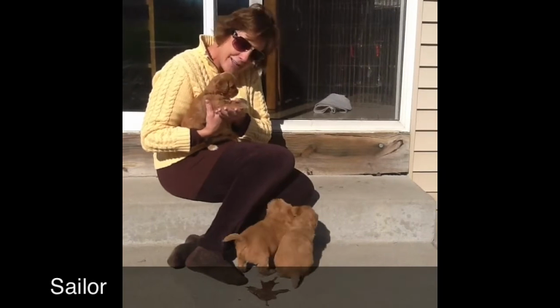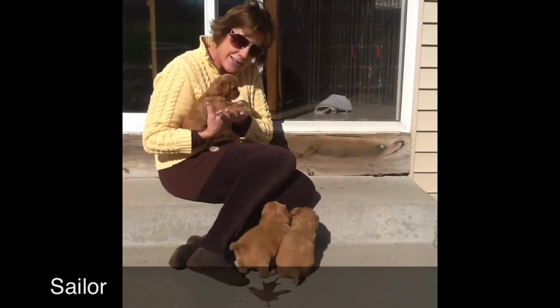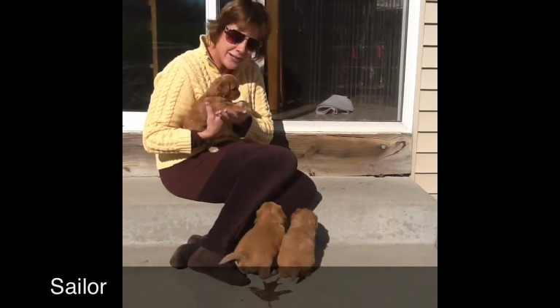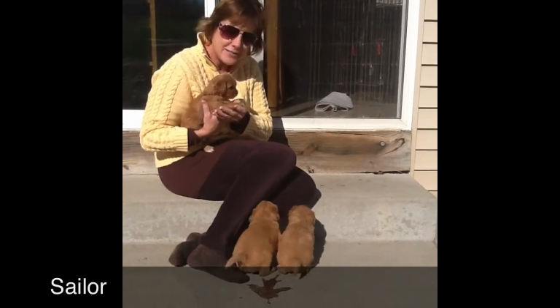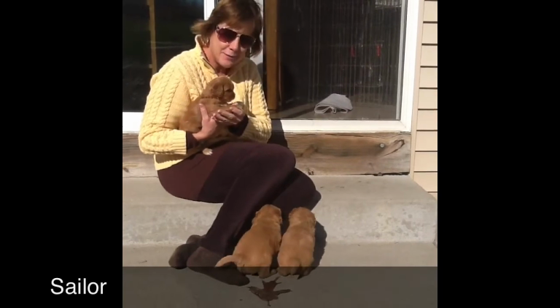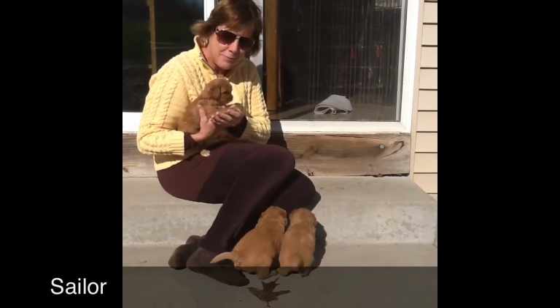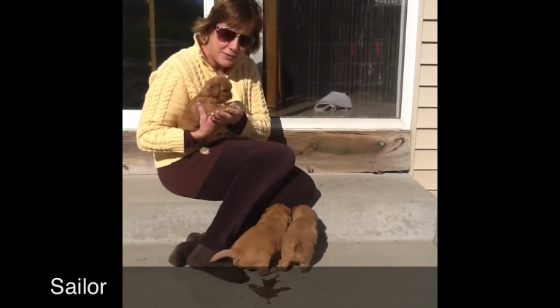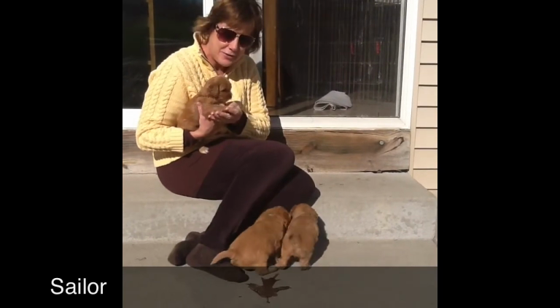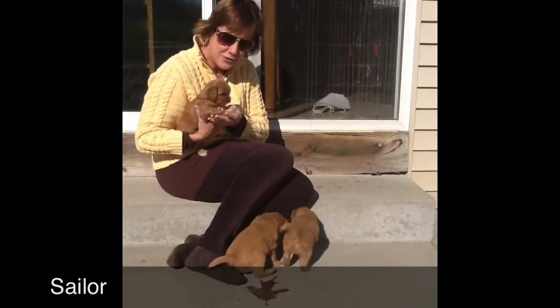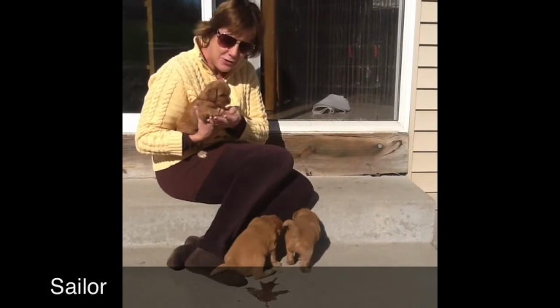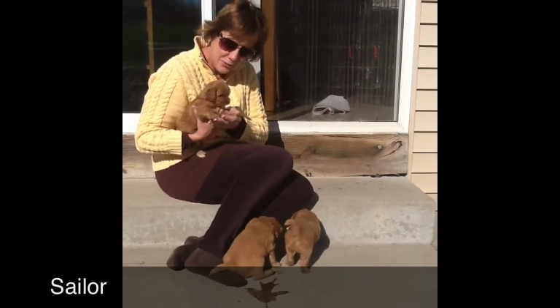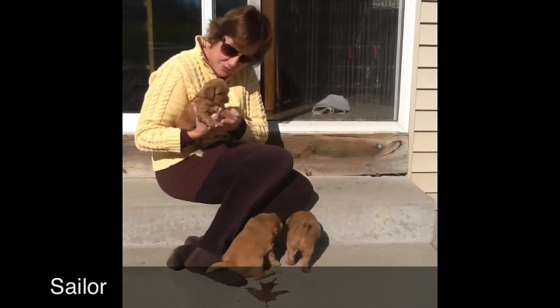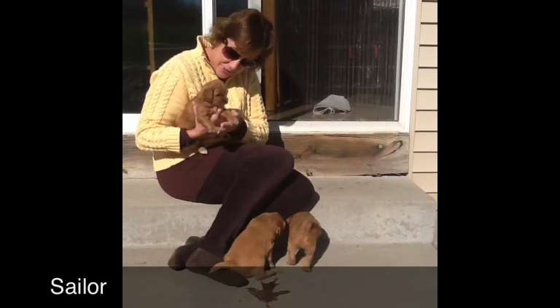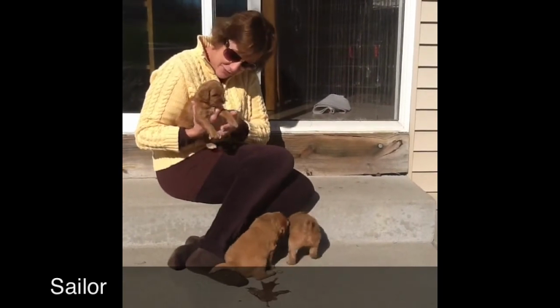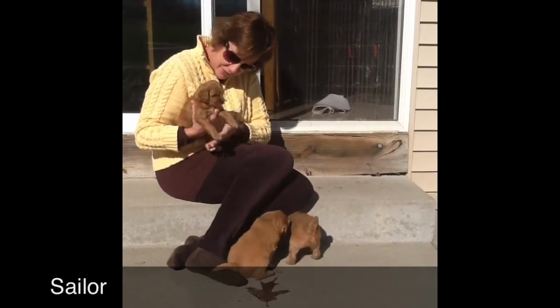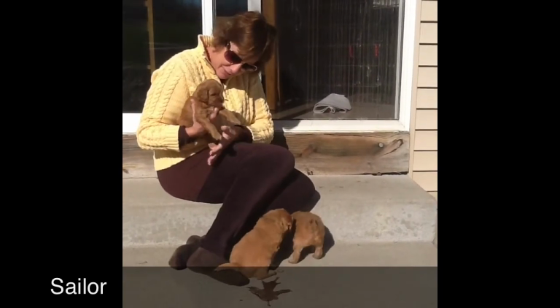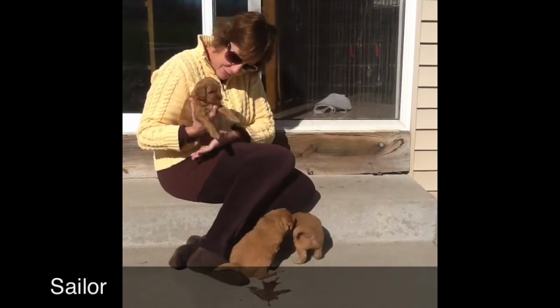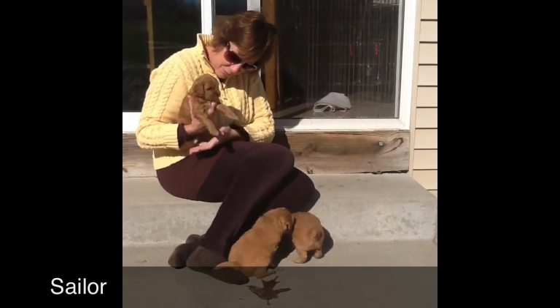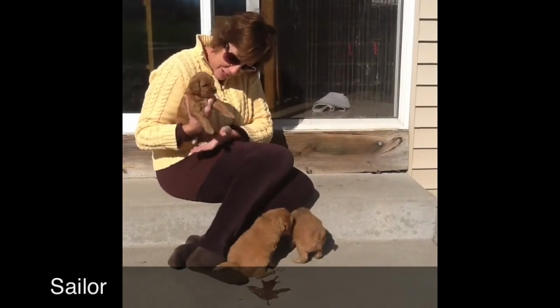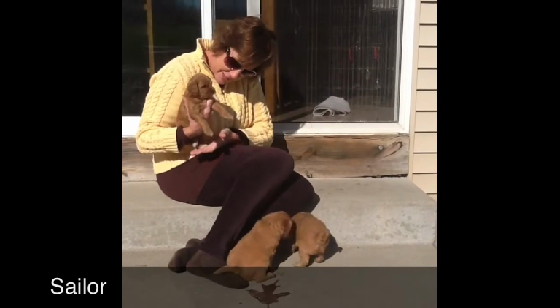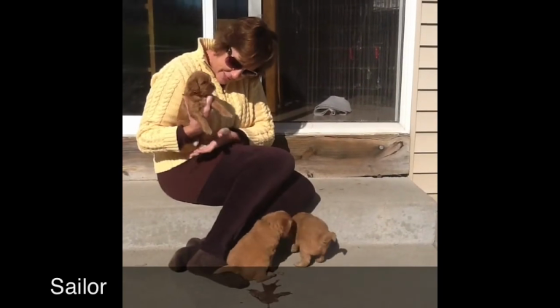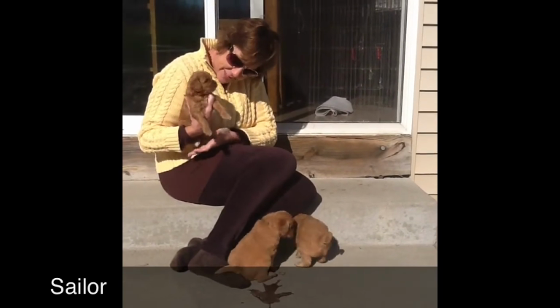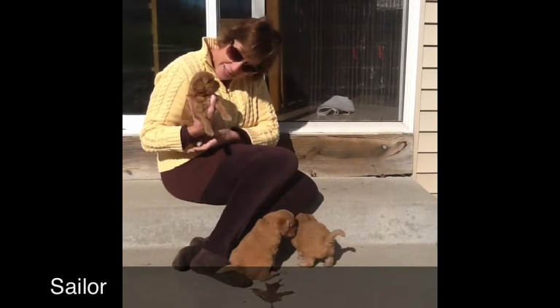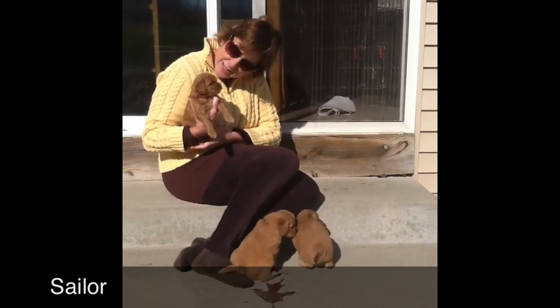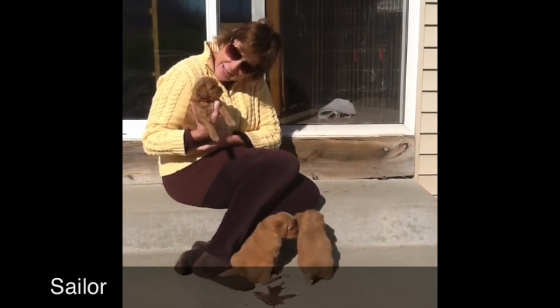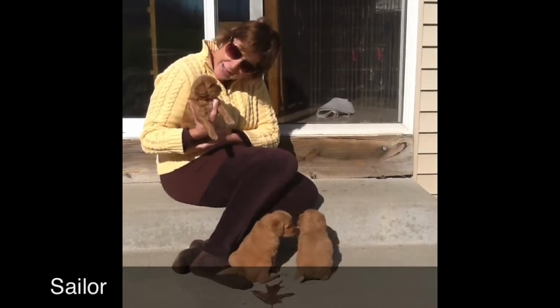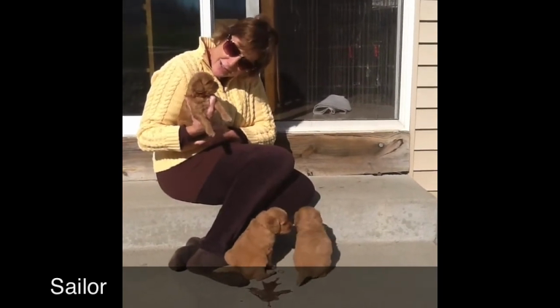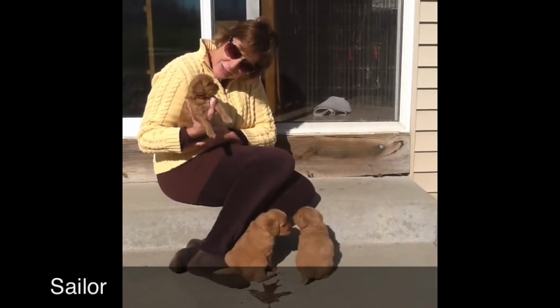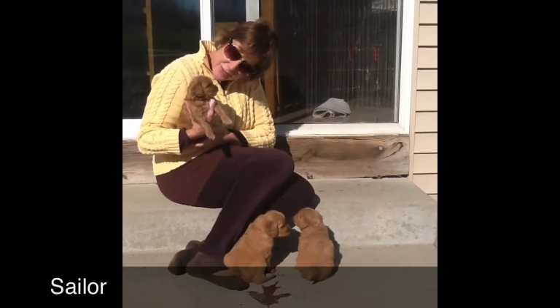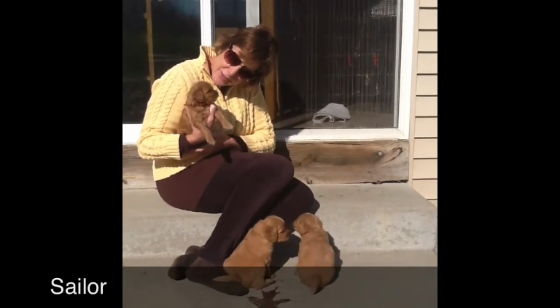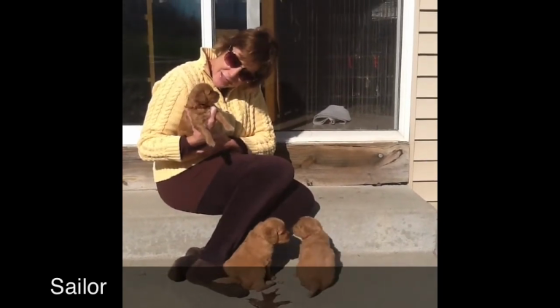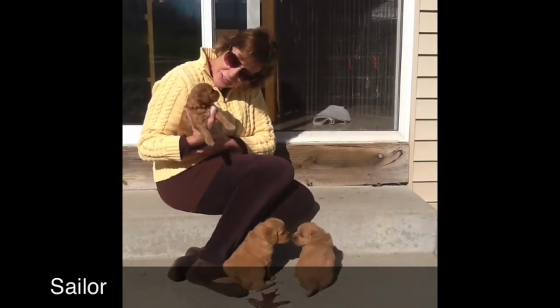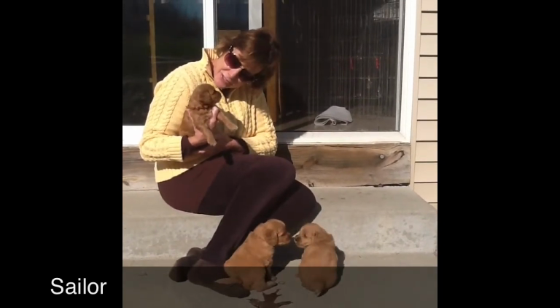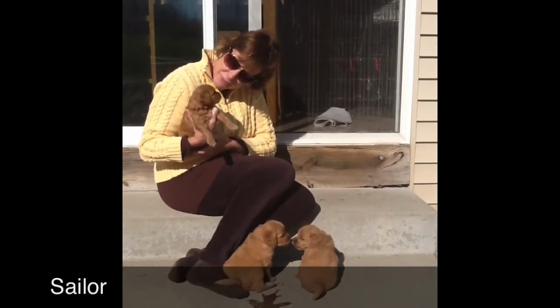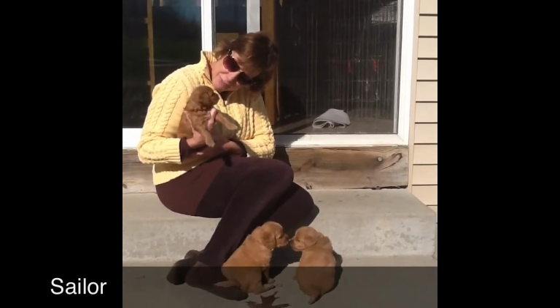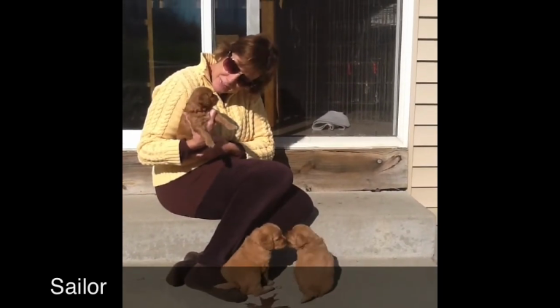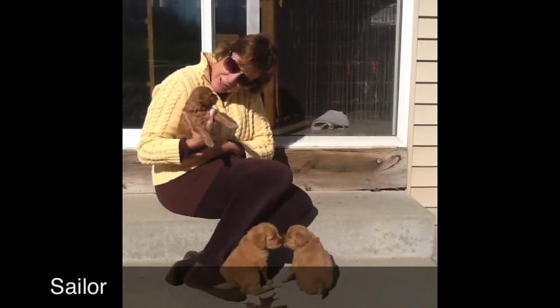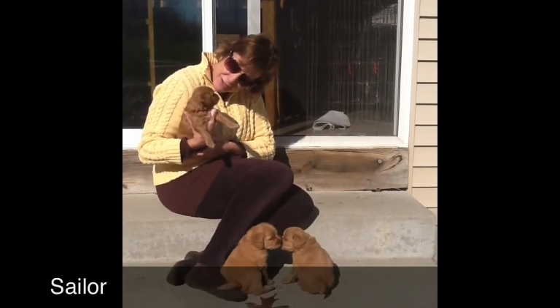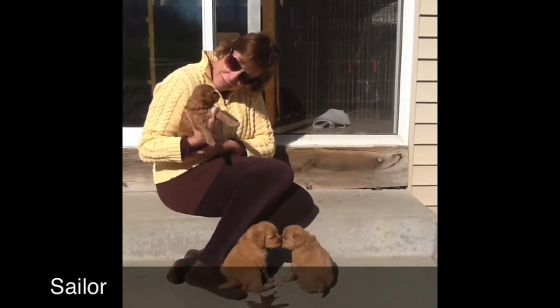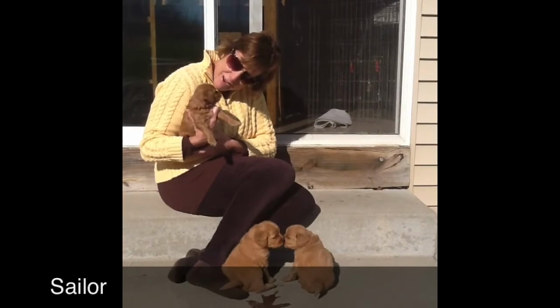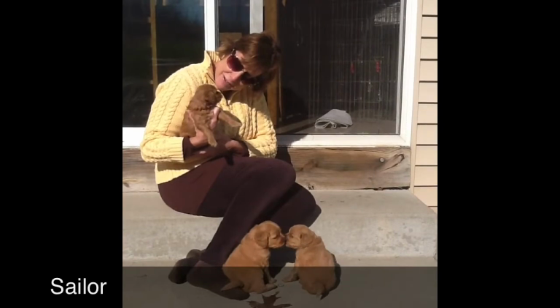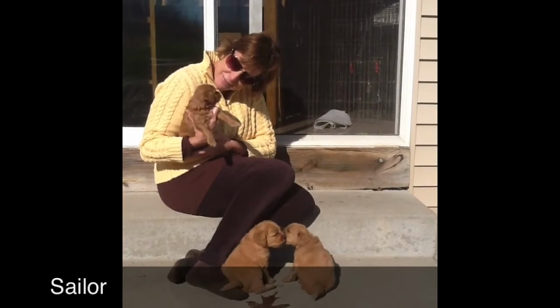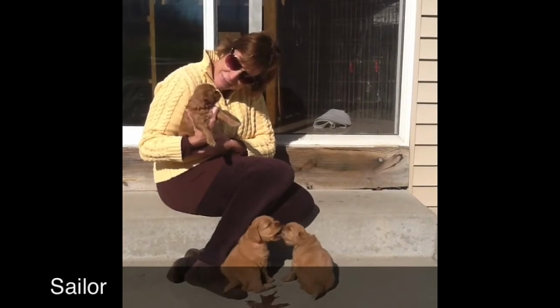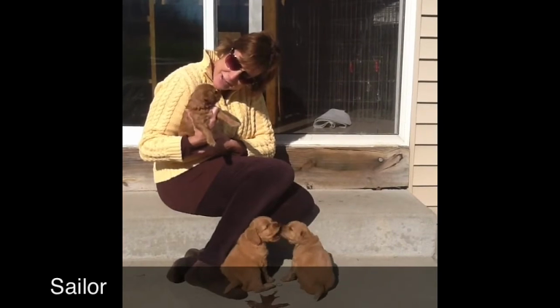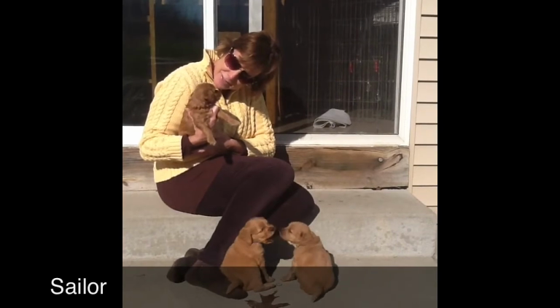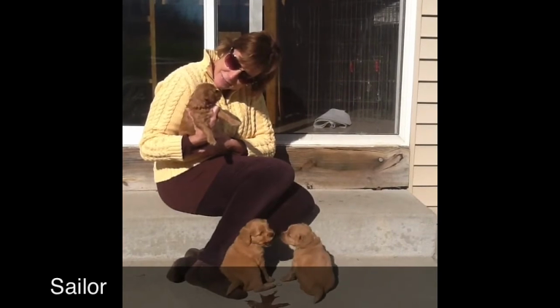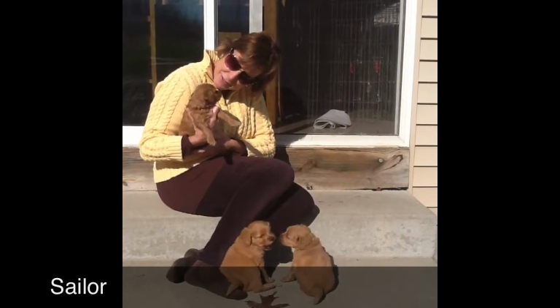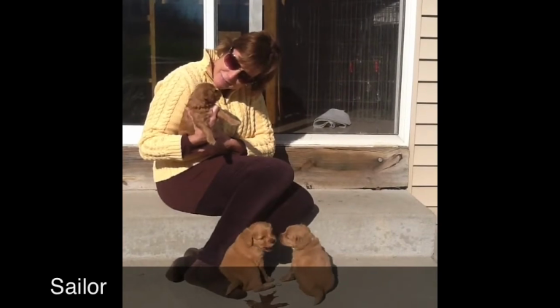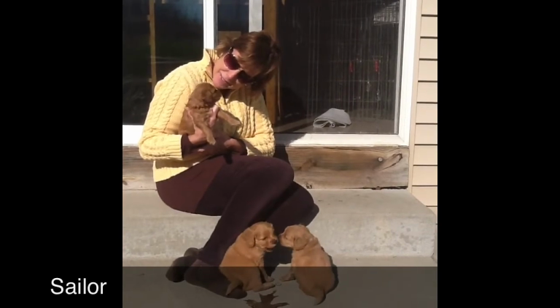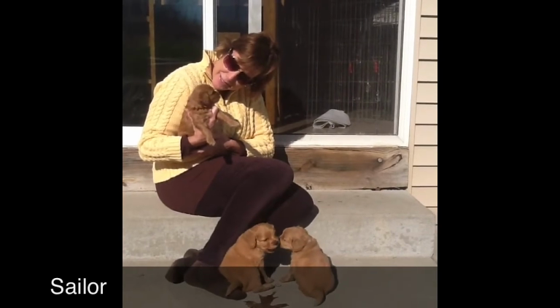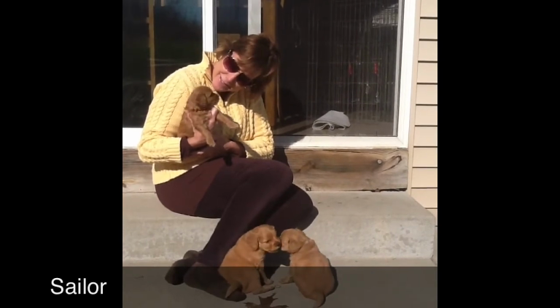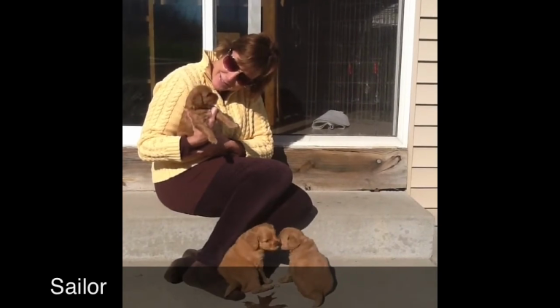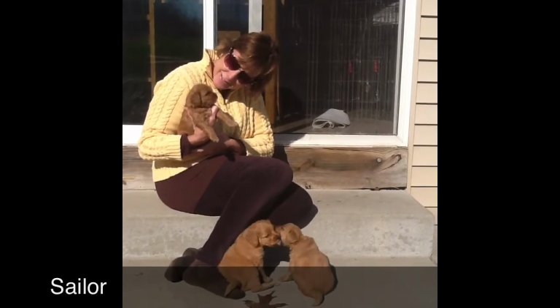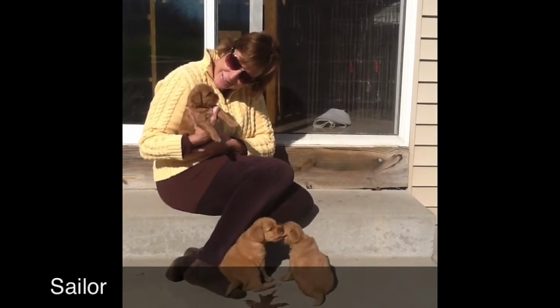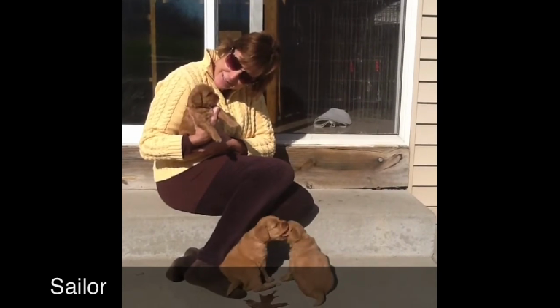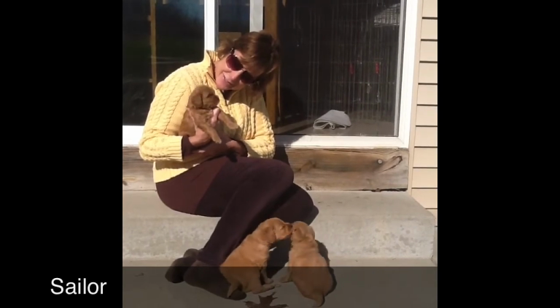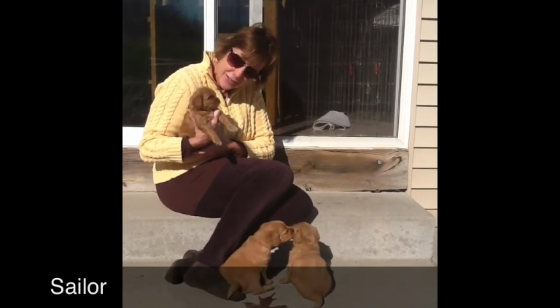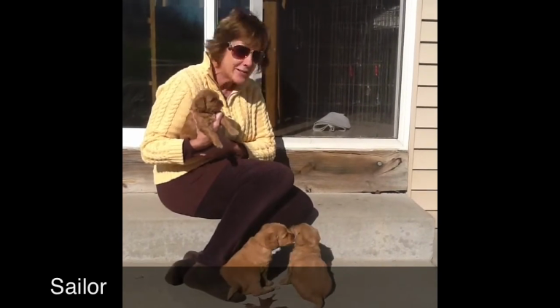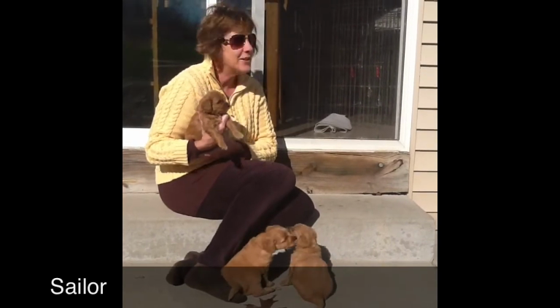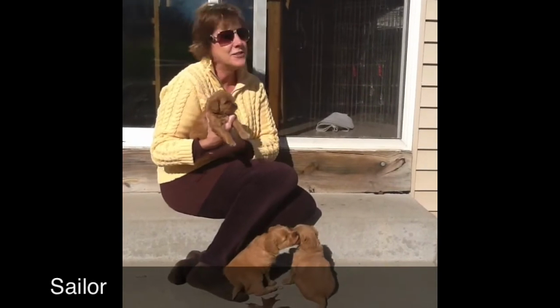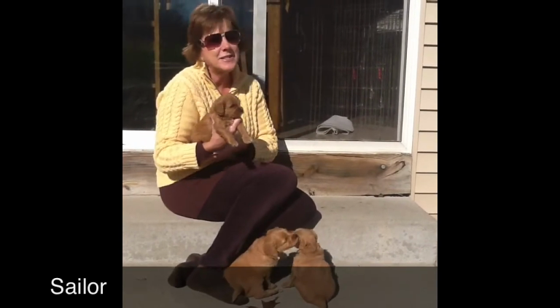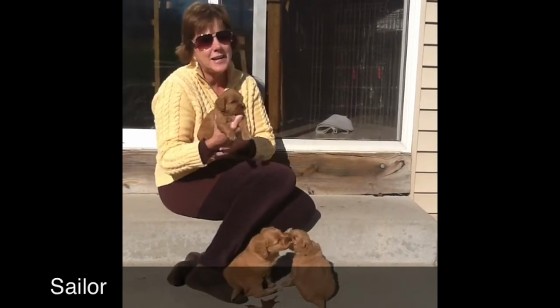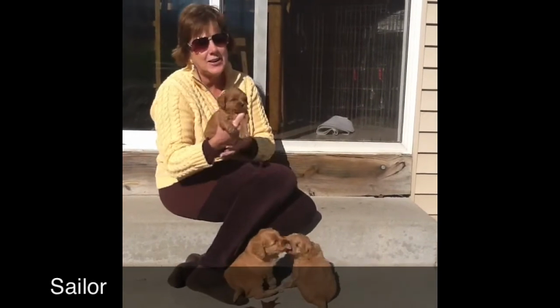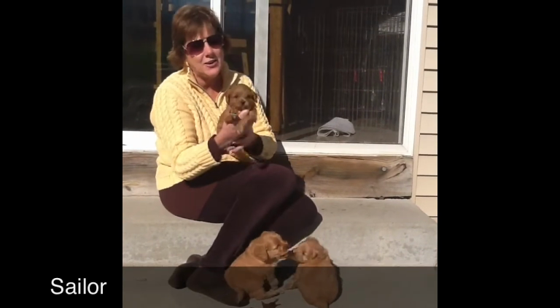She's just so sweet. Little tip on her toes of a little bit of white. Other than that, she's a solid red. So that's our Sailor.